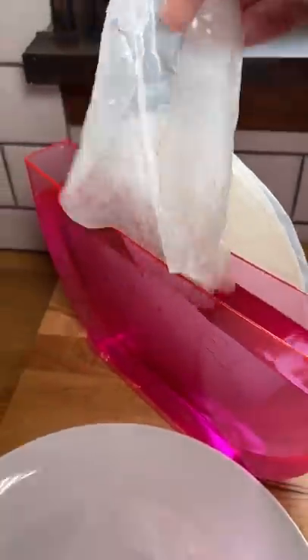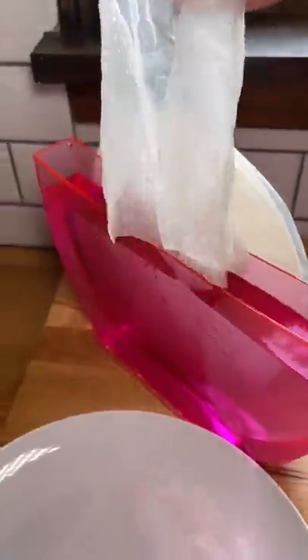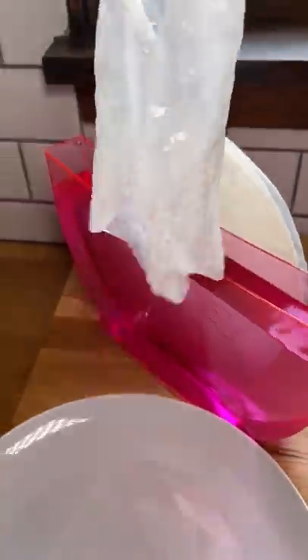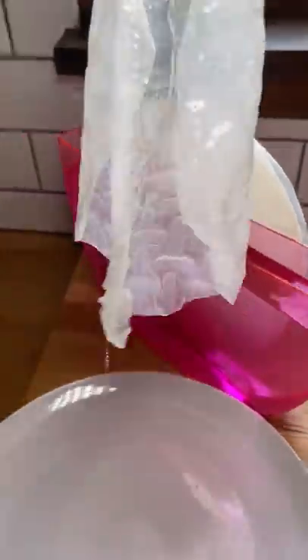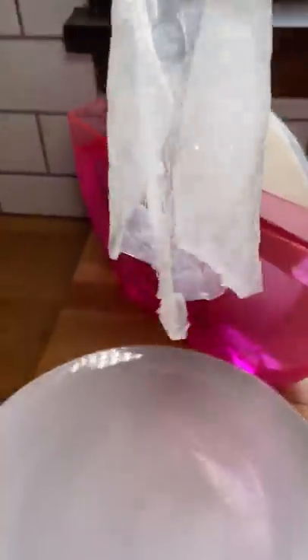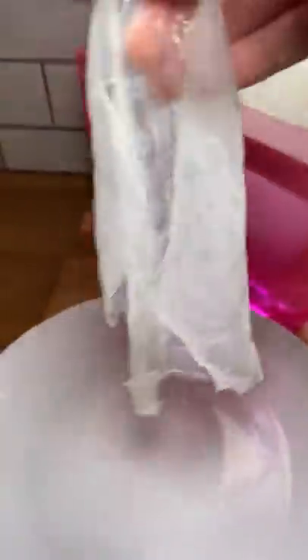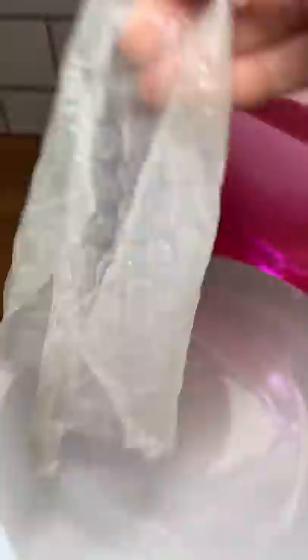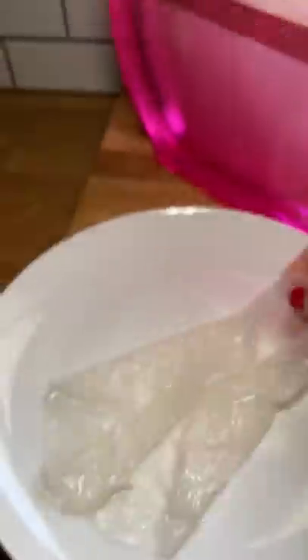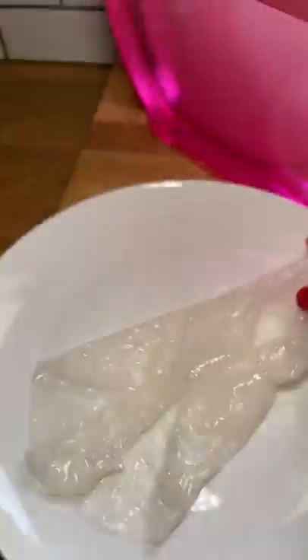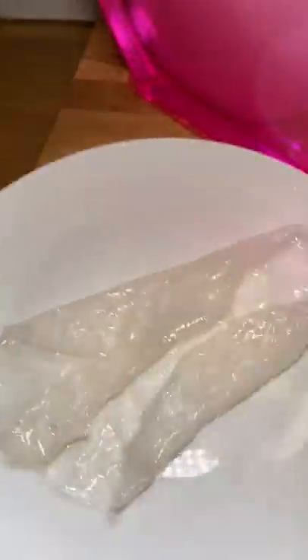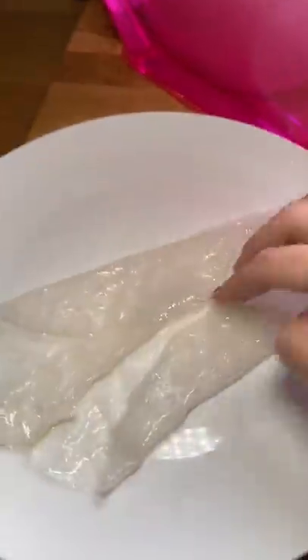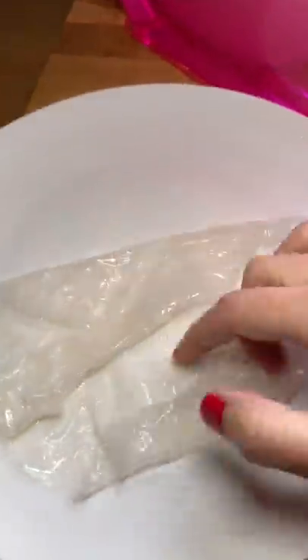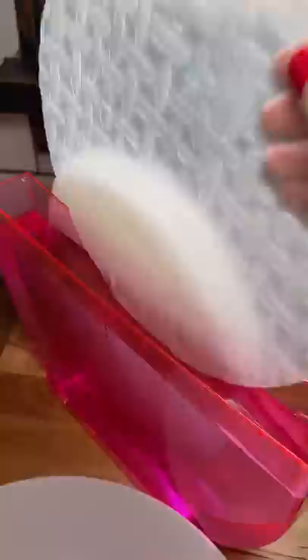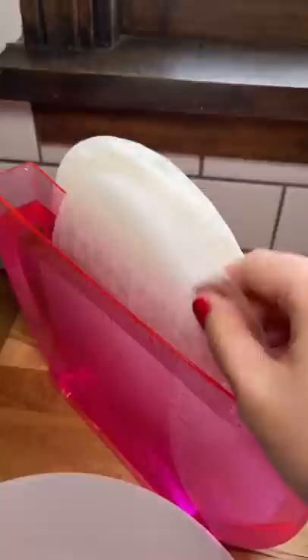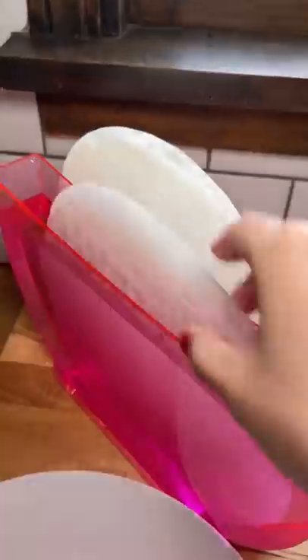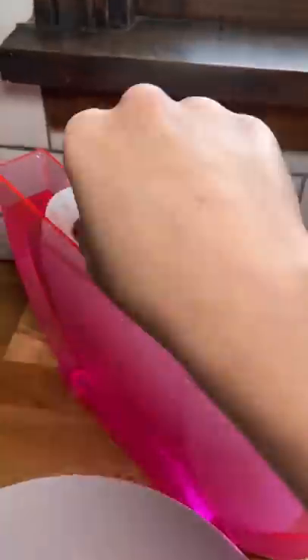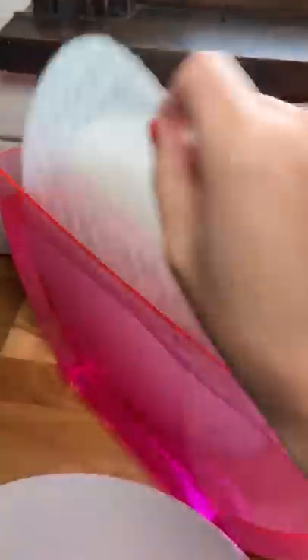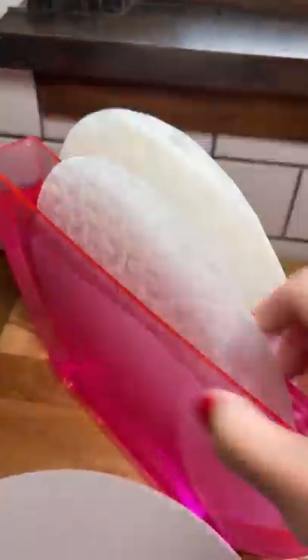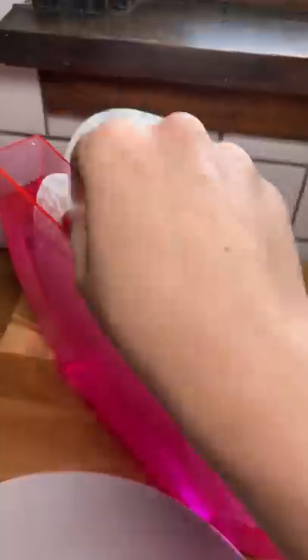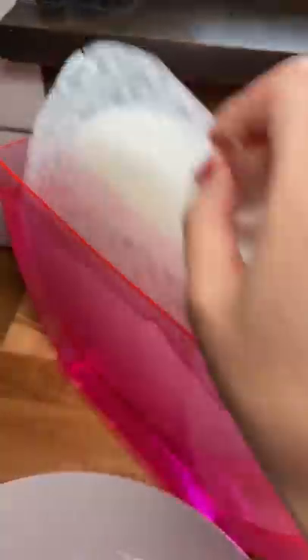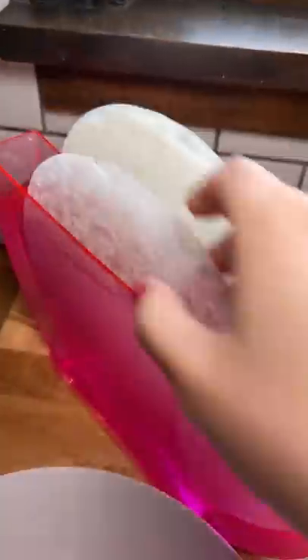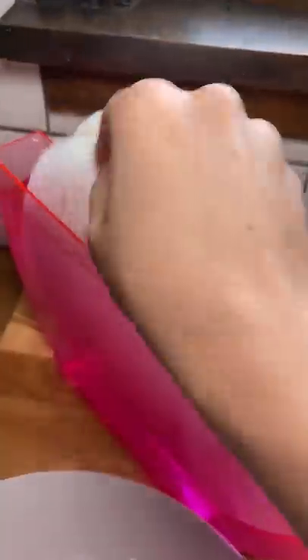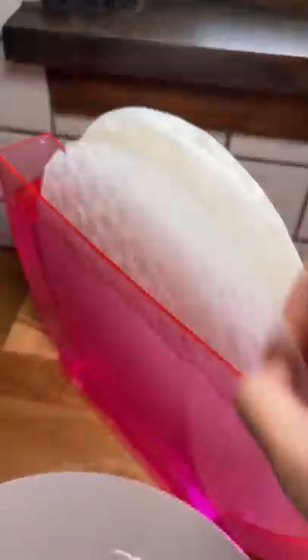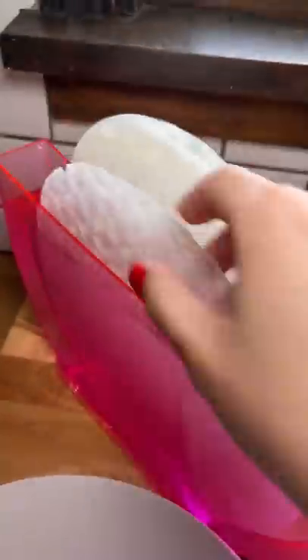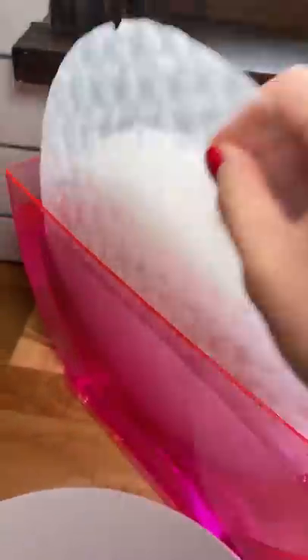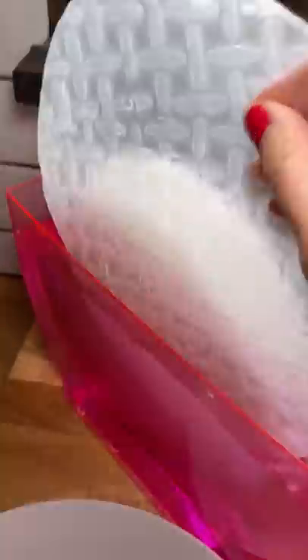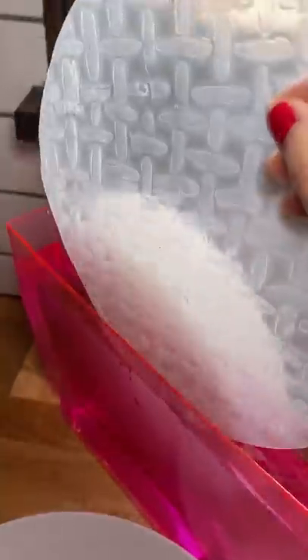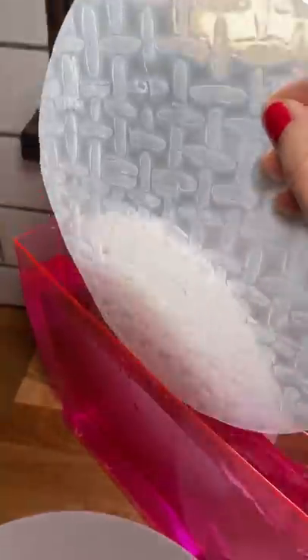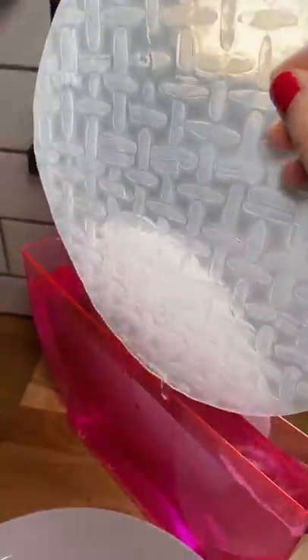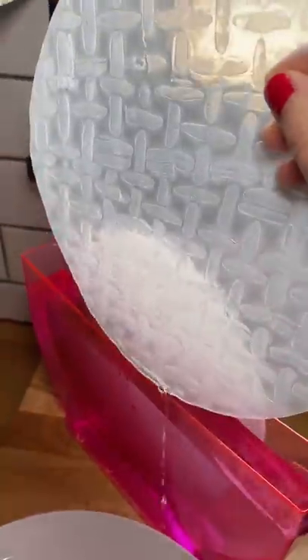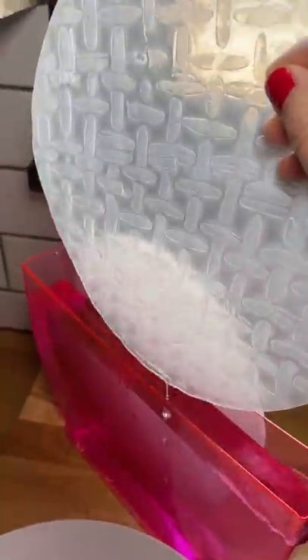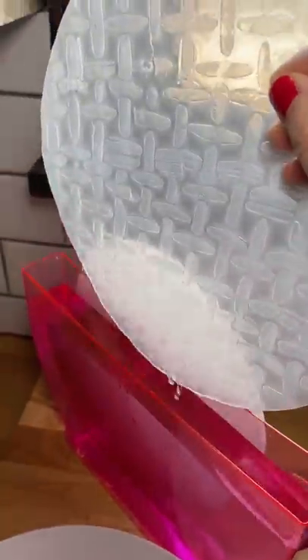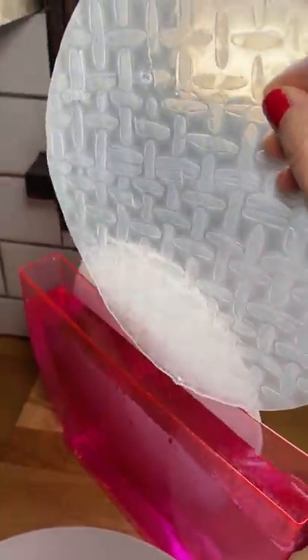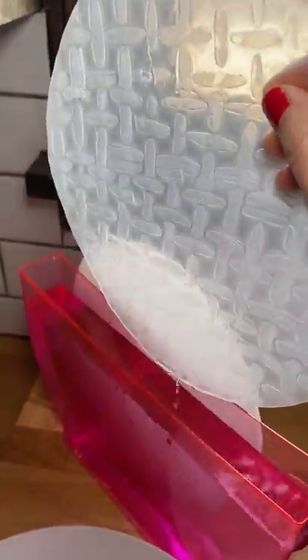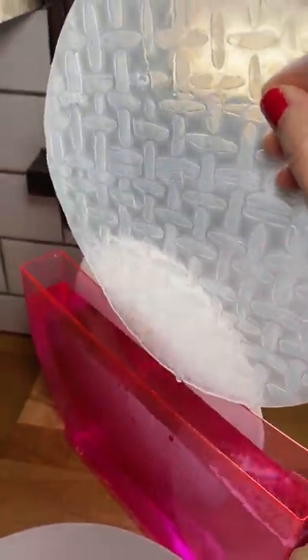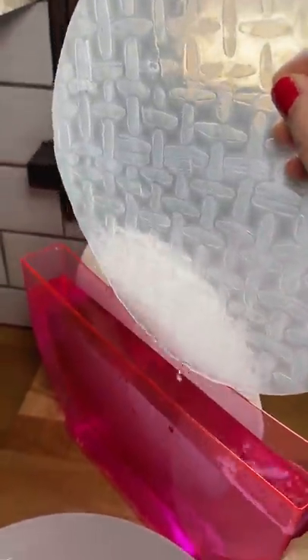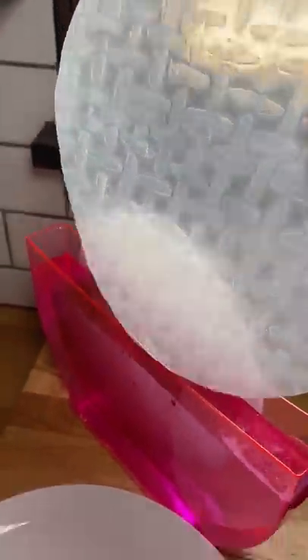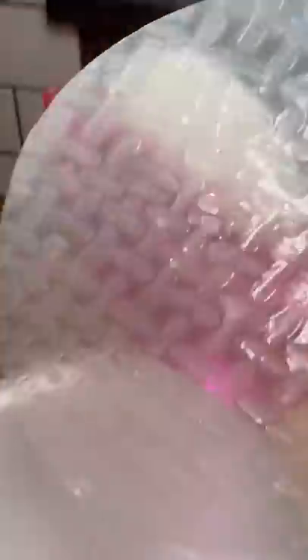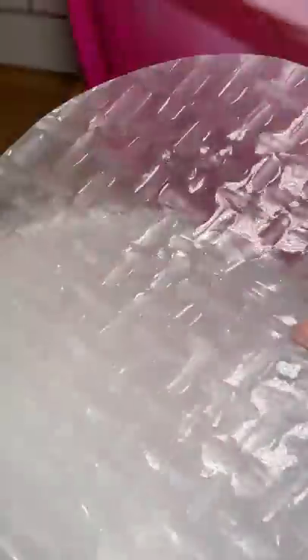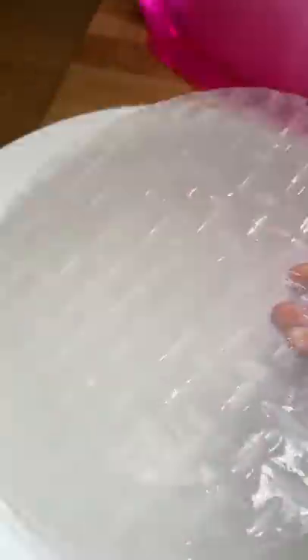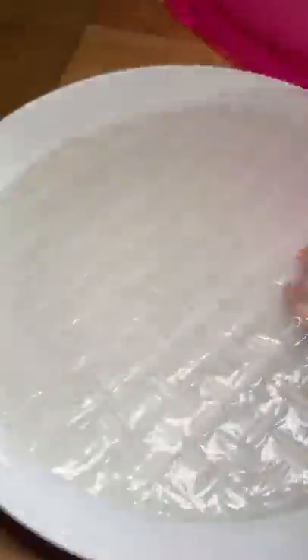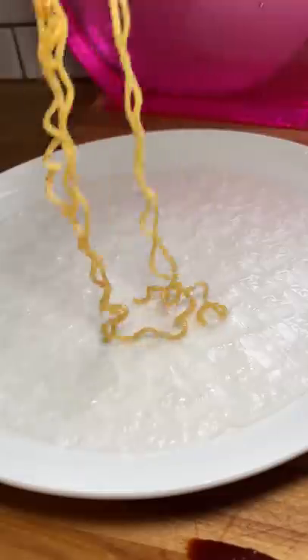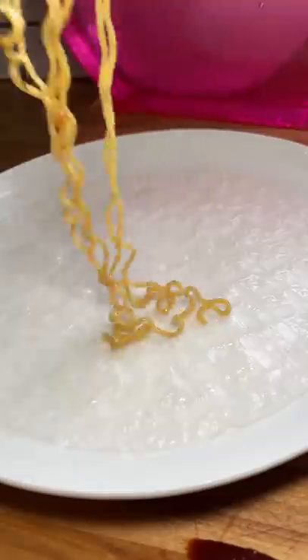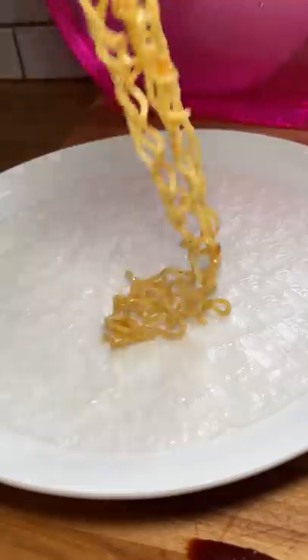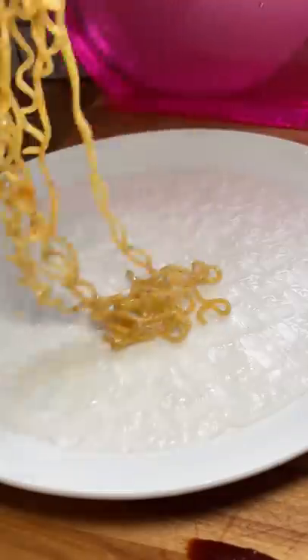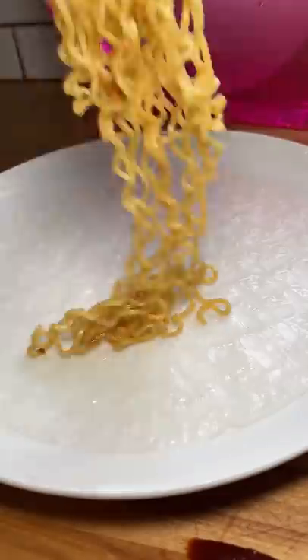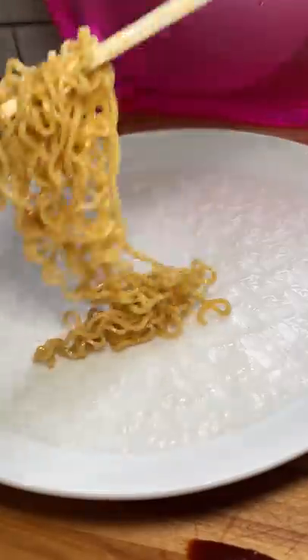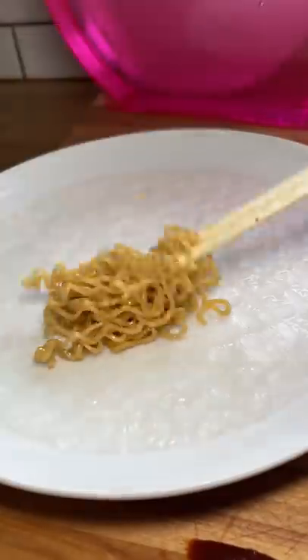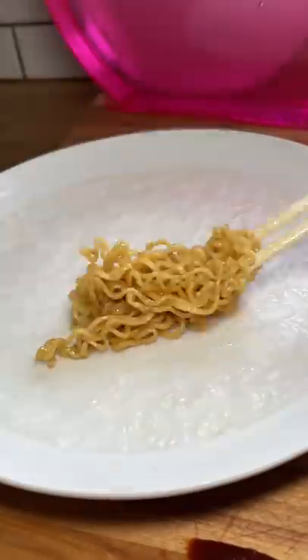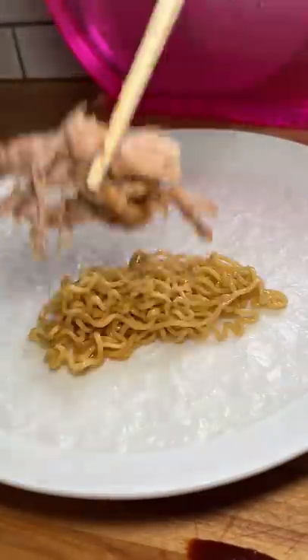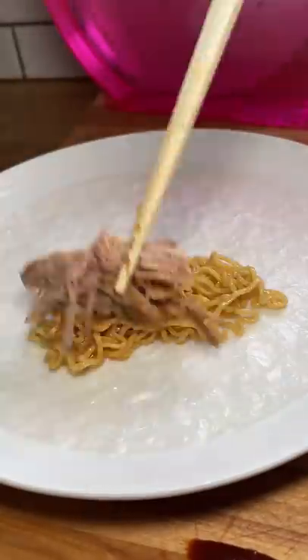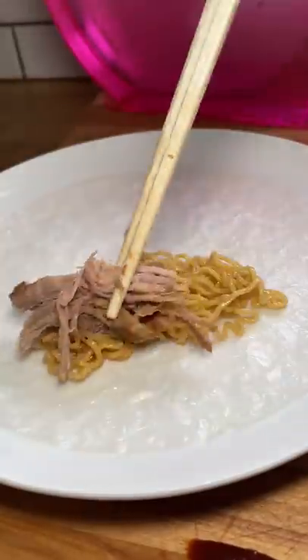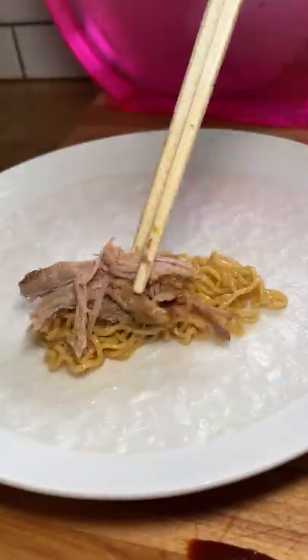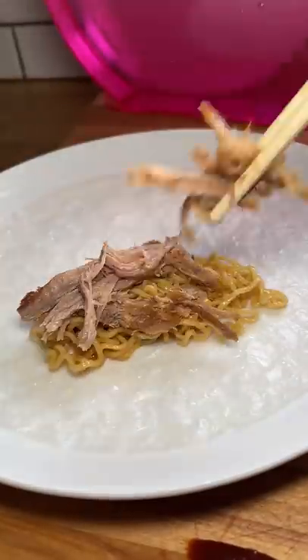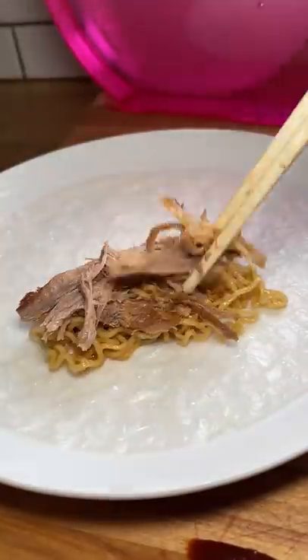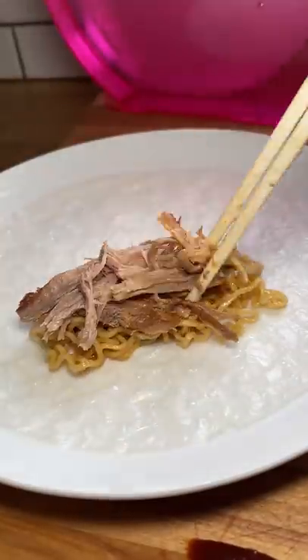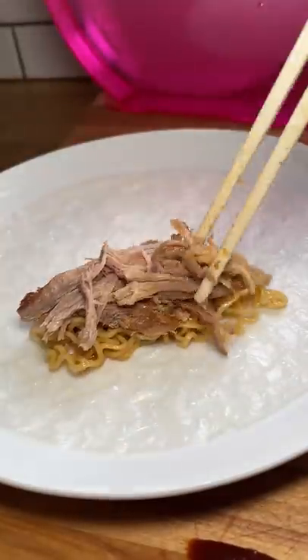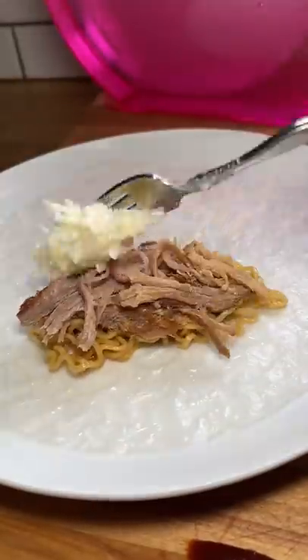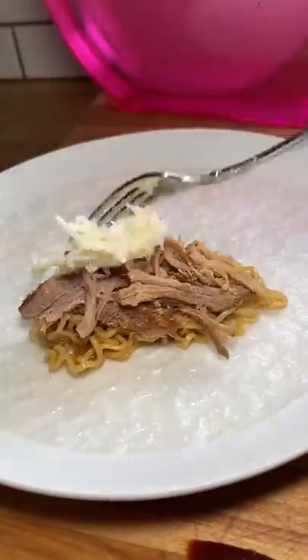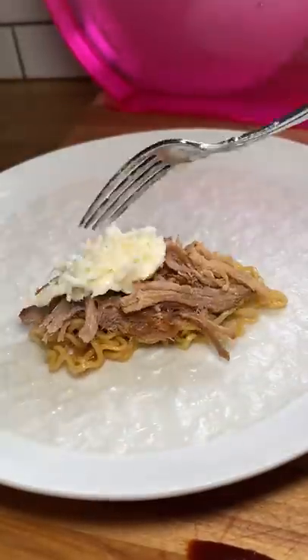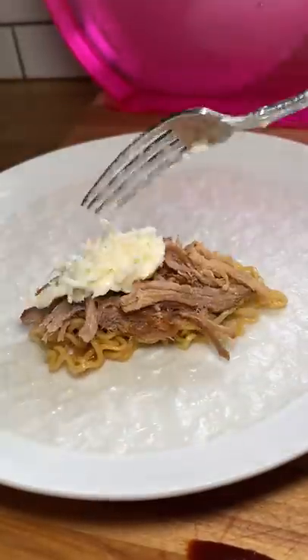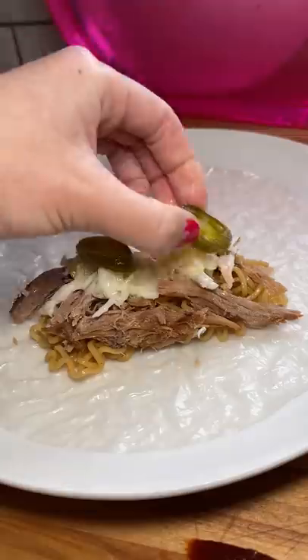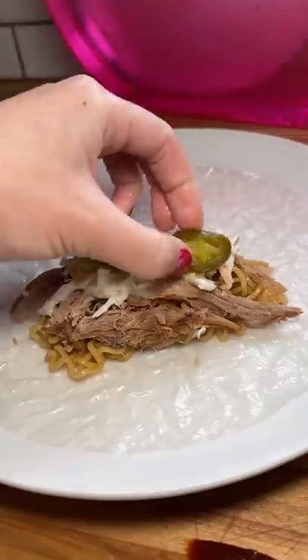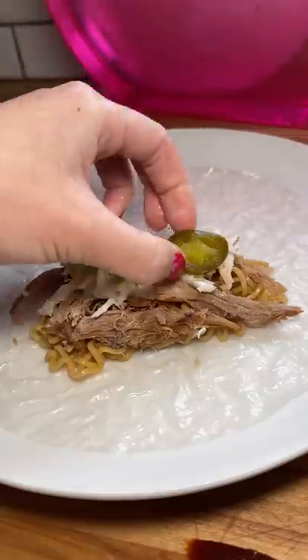All you really need to do is get the whole sheet wet once with warm water. Then add in your fillings, and by the time you're done, the rice paper is ready to roll.